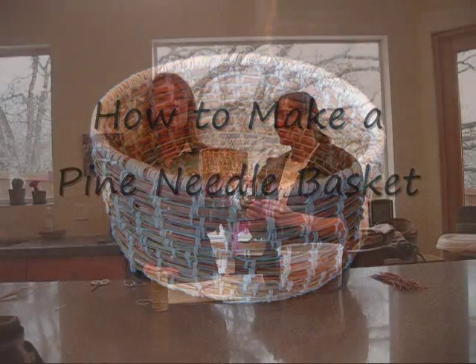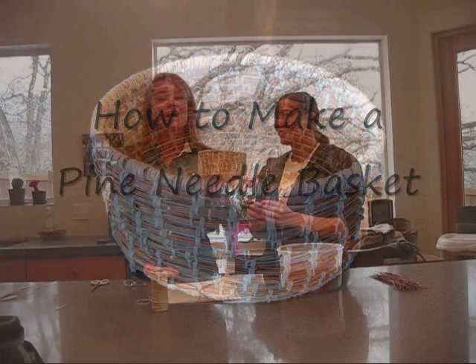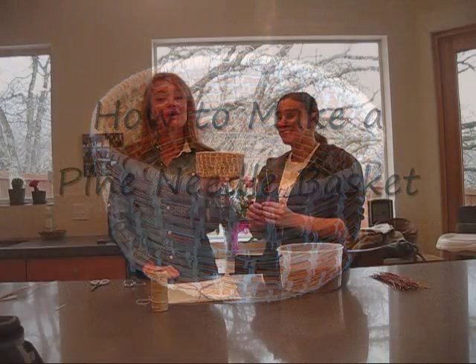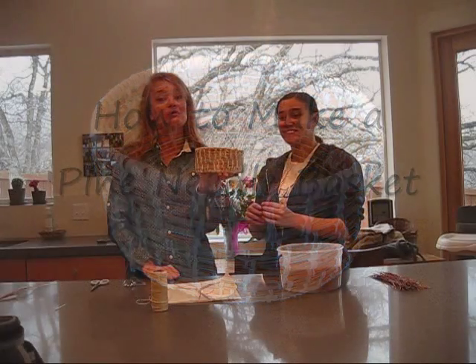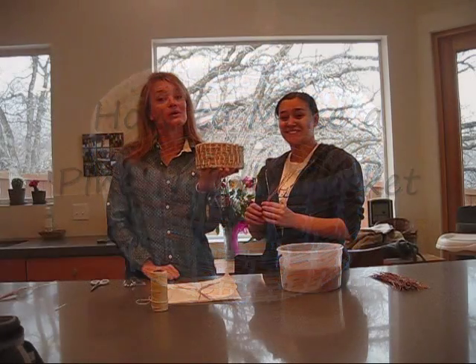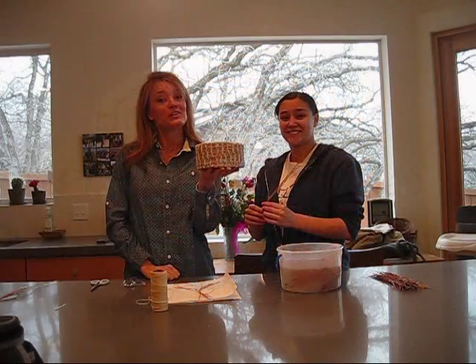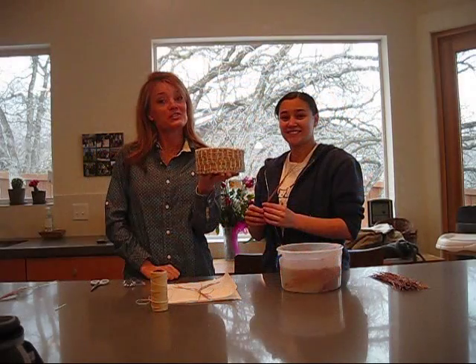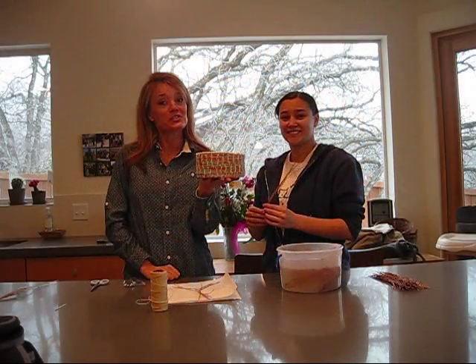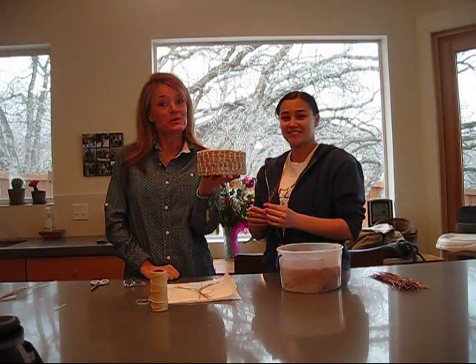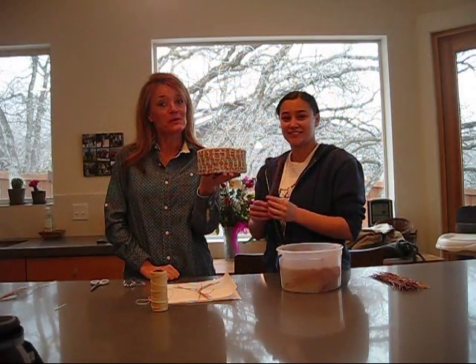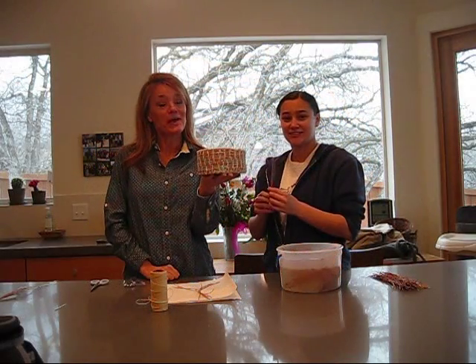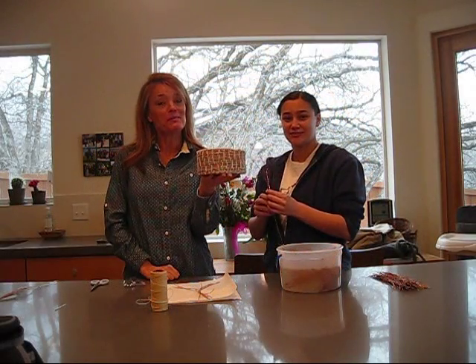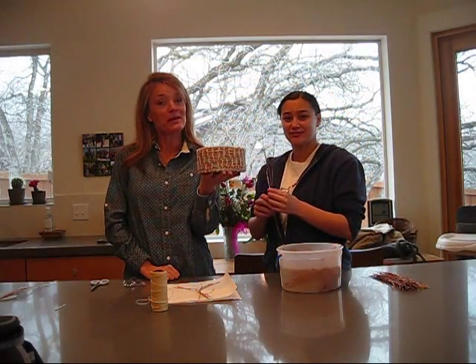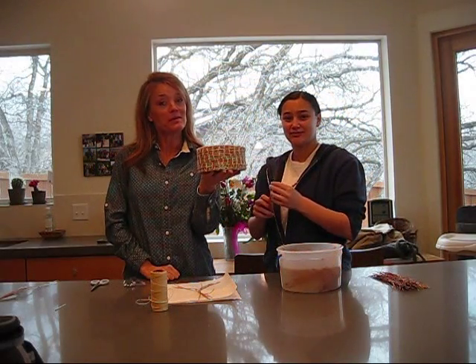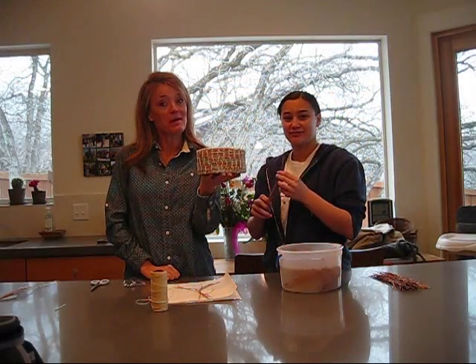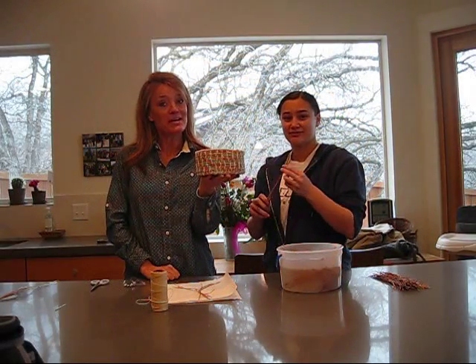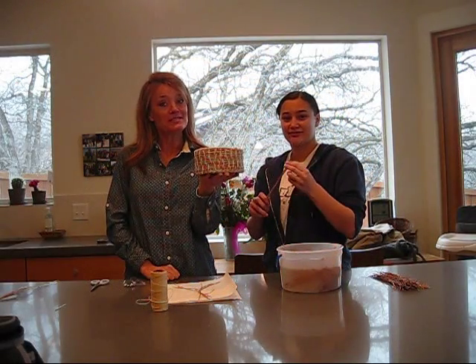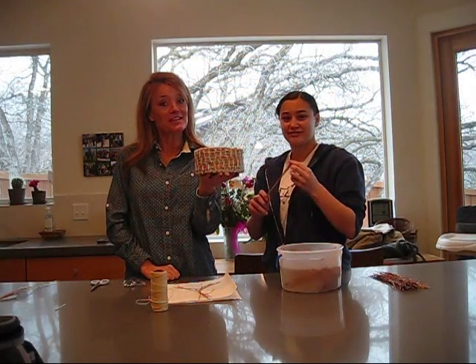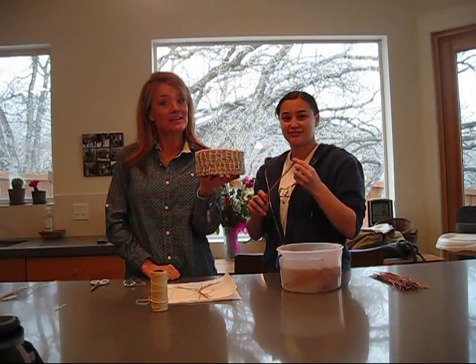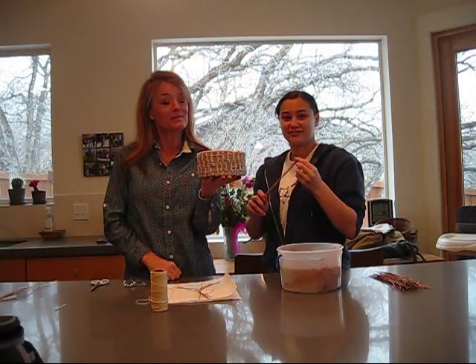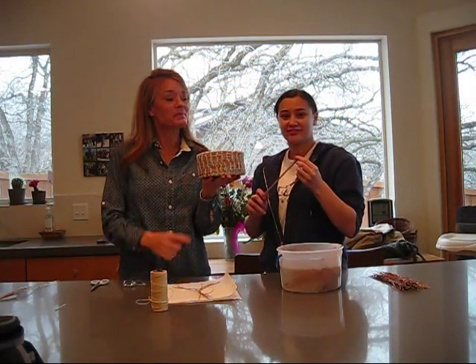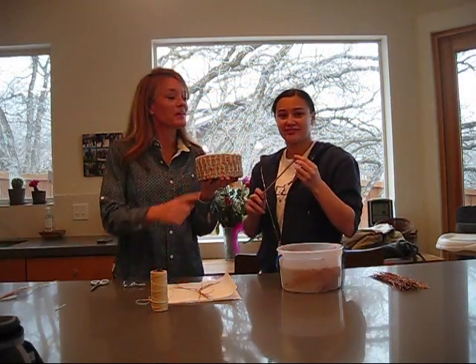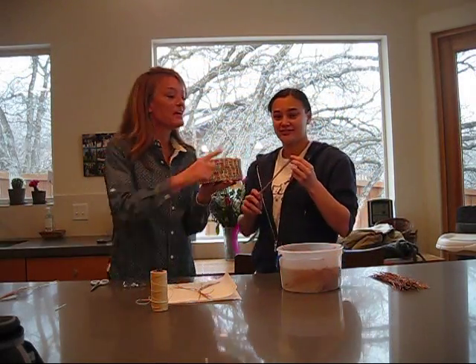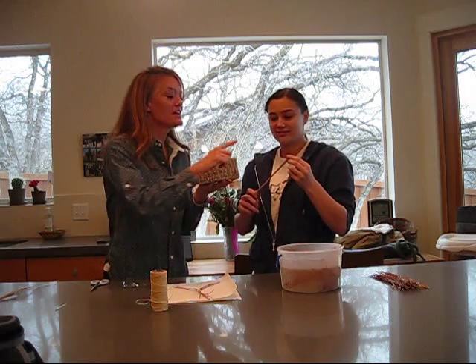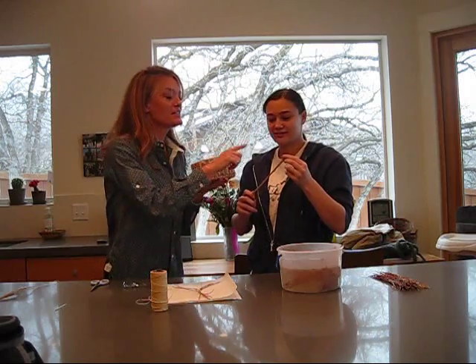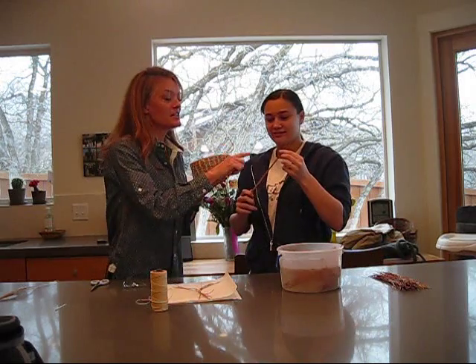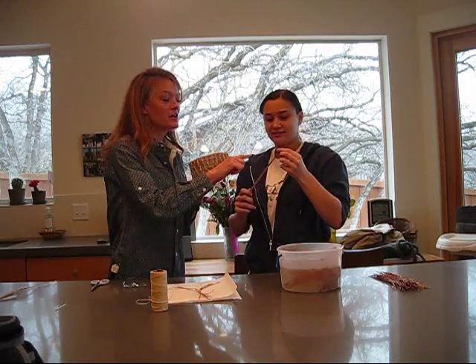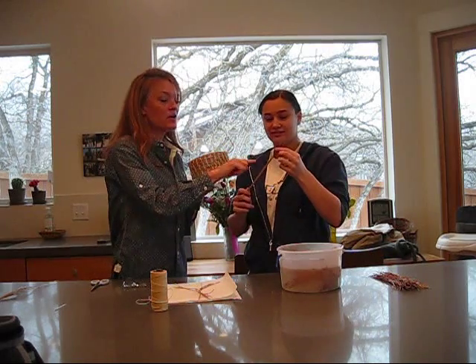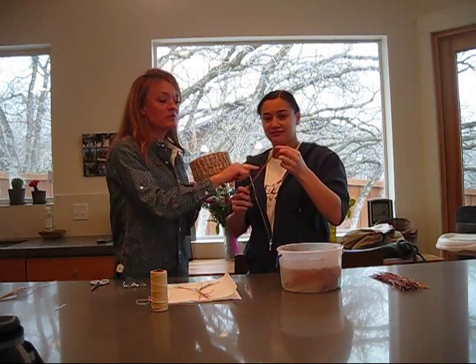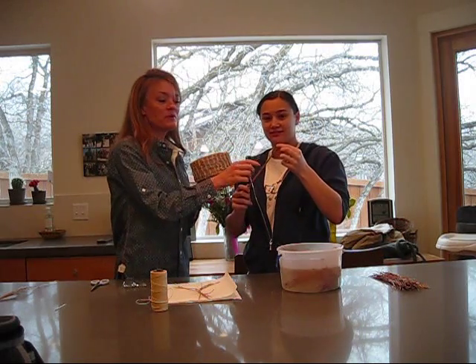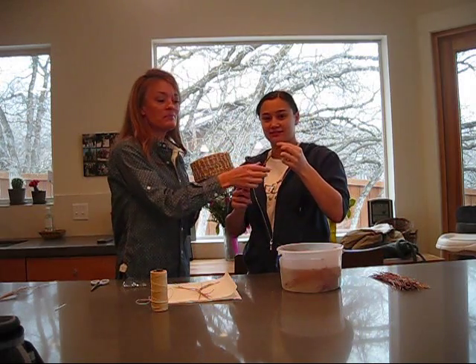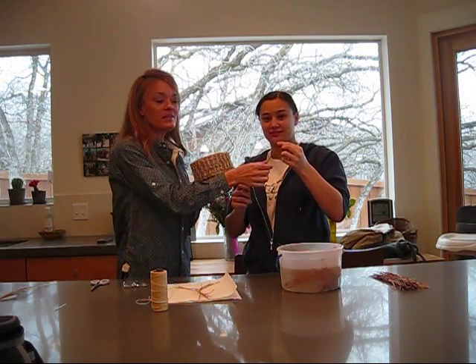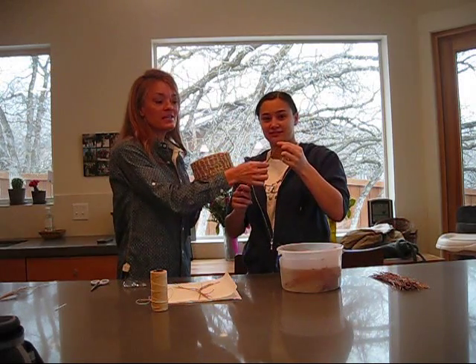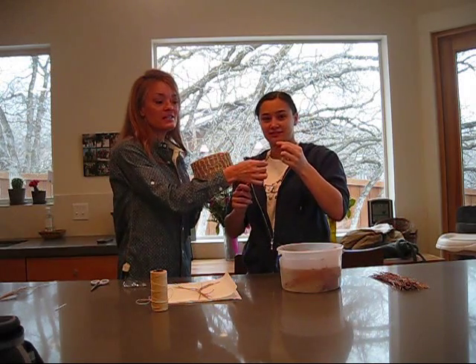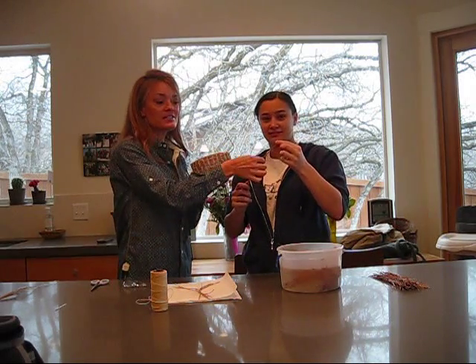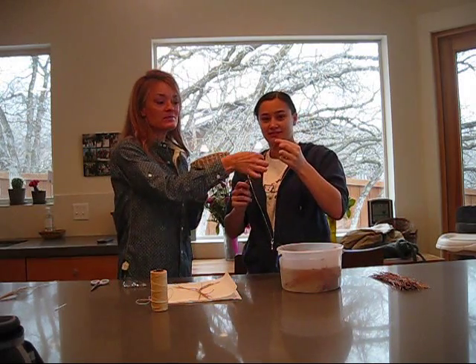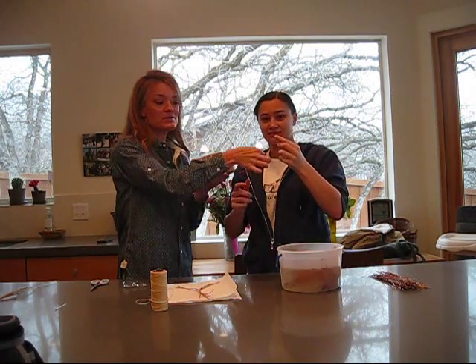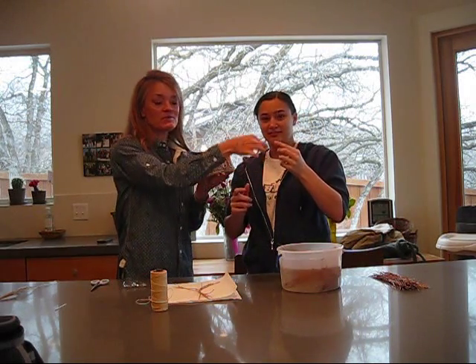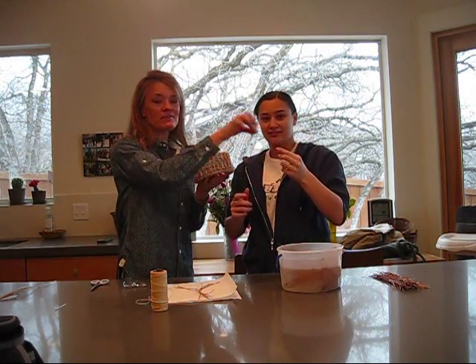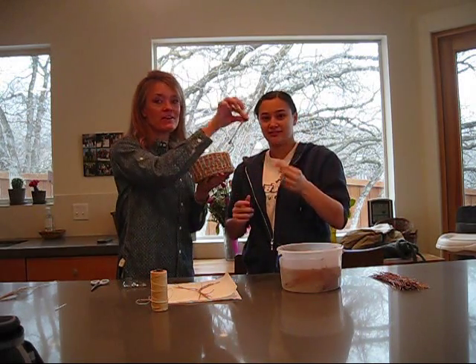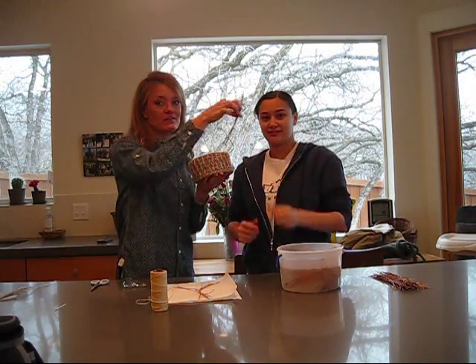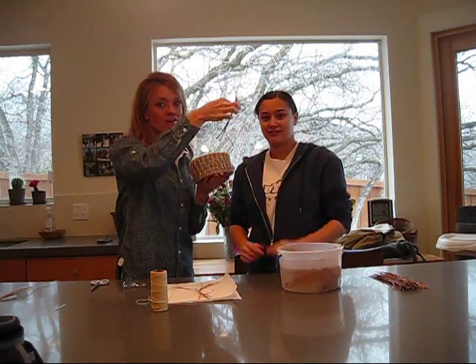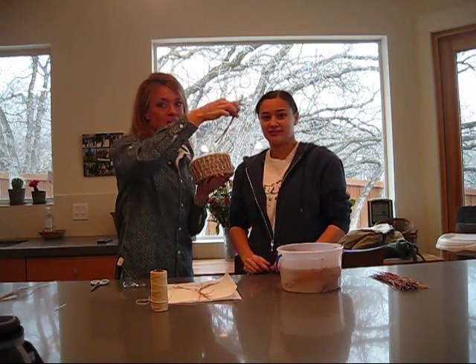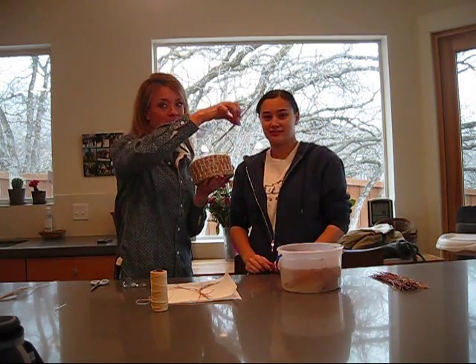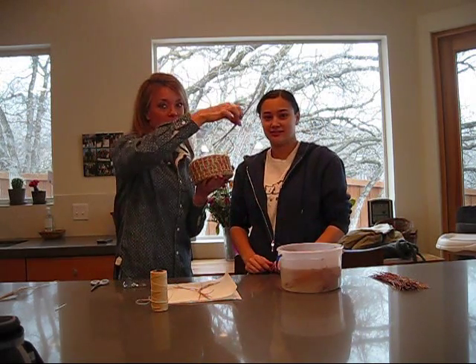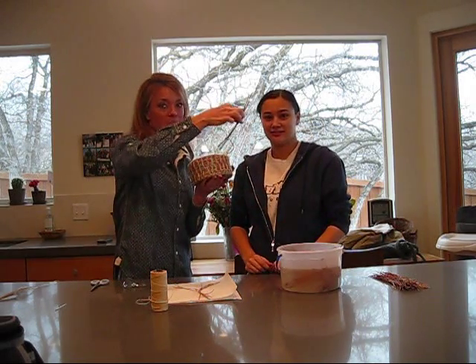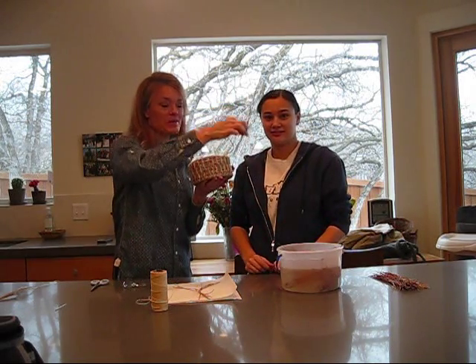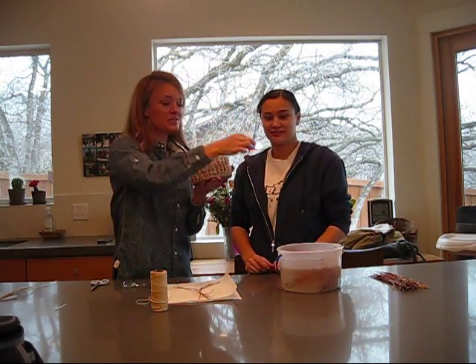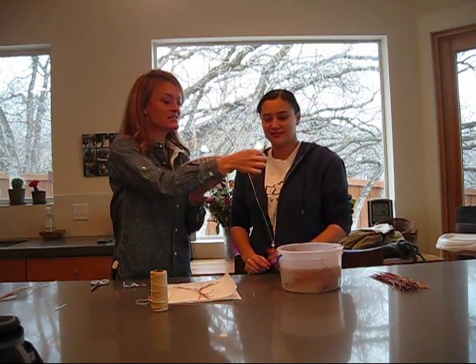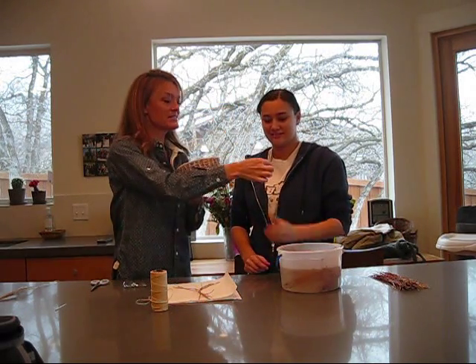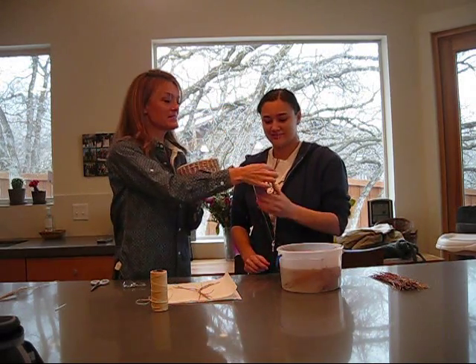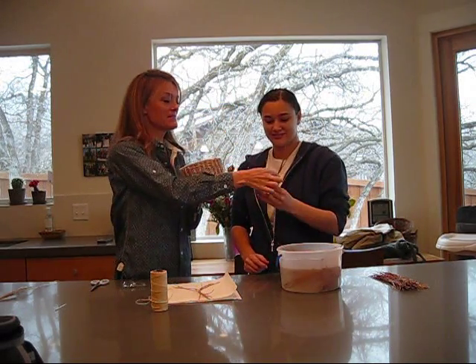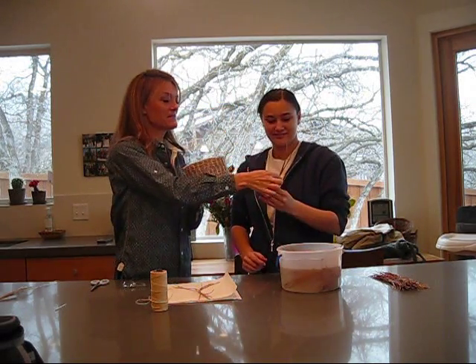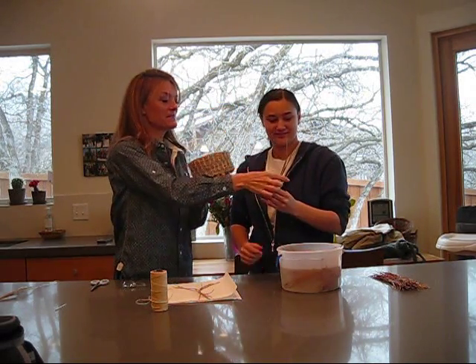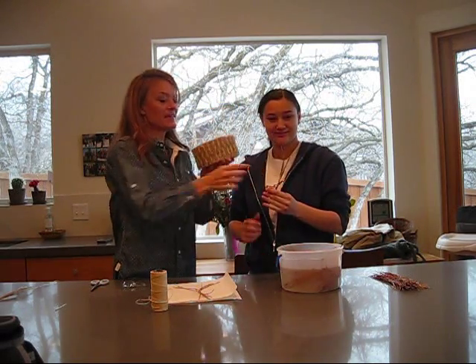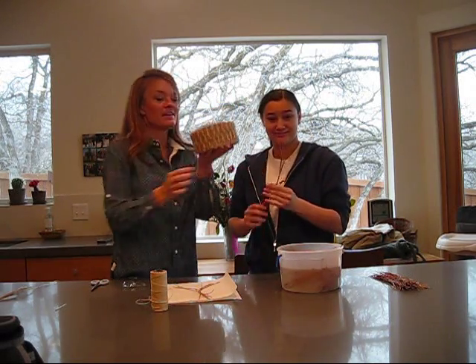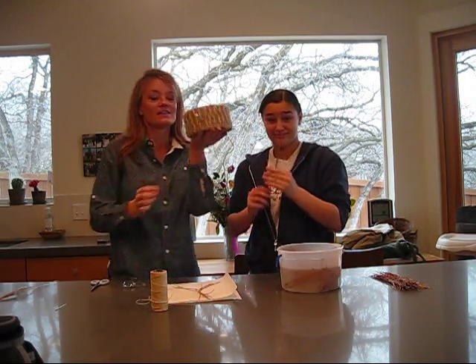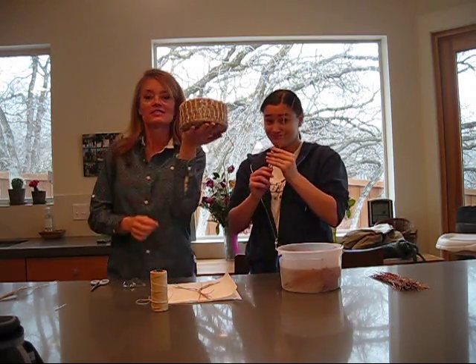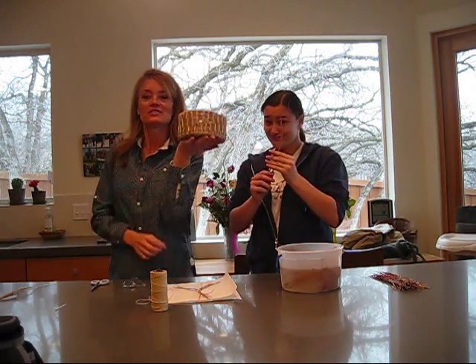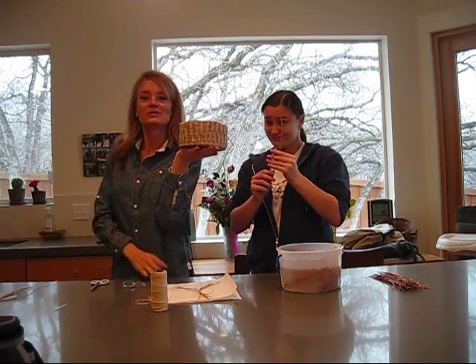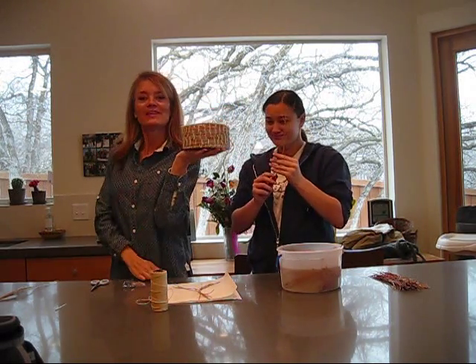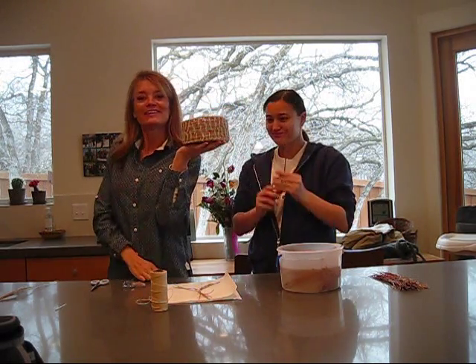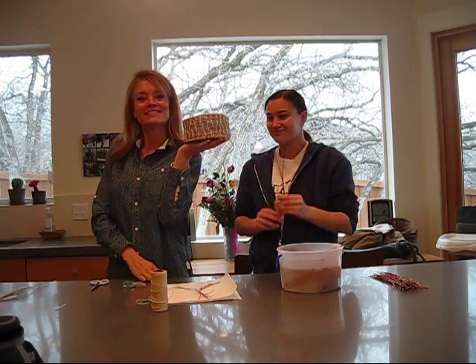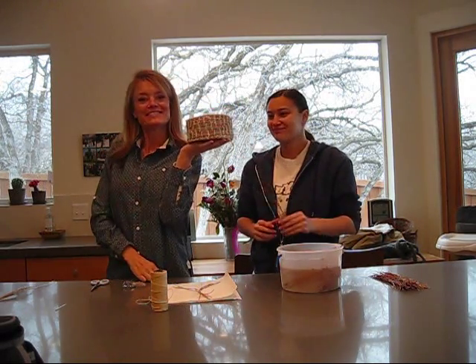Hi, we're going to show you how to make a basket to go from these, which we found on campus, to this.